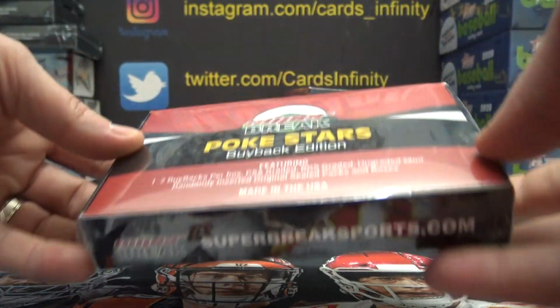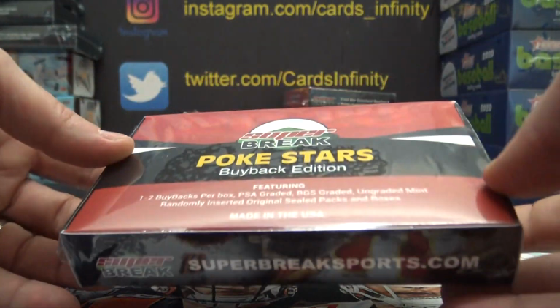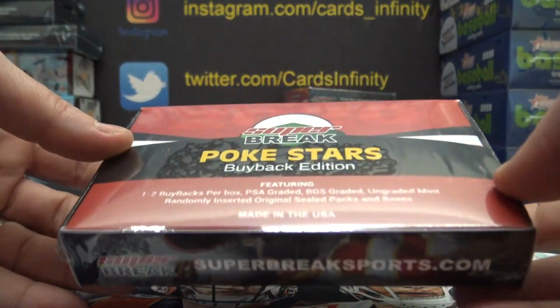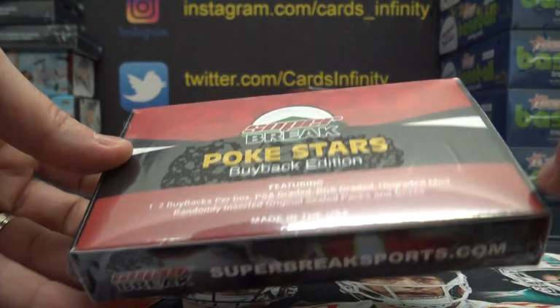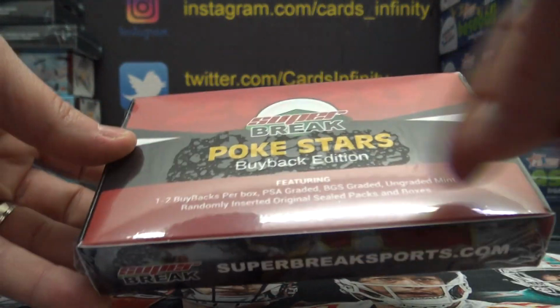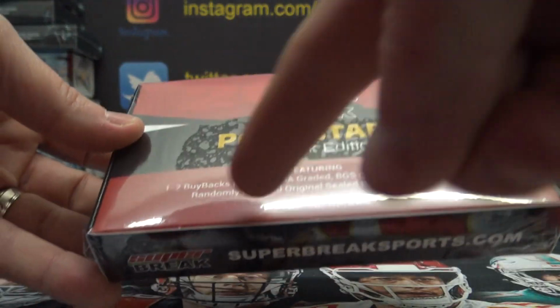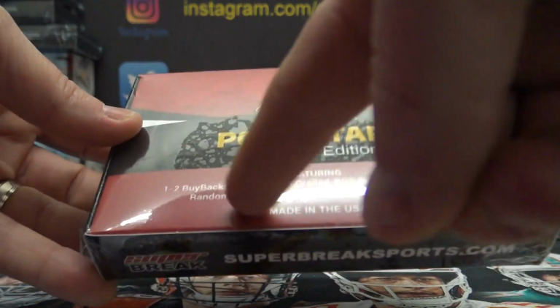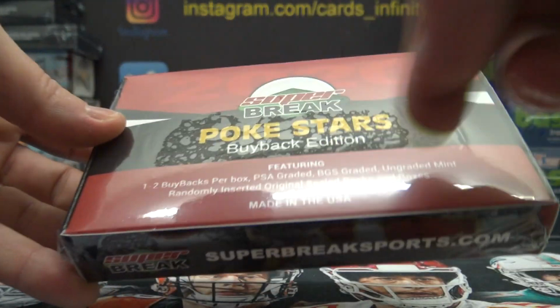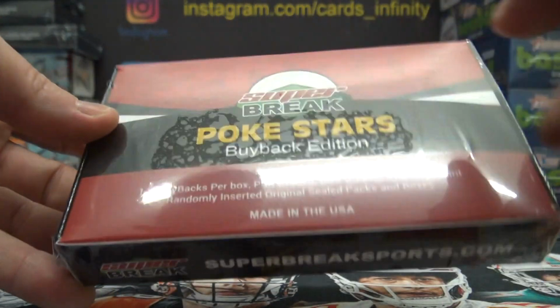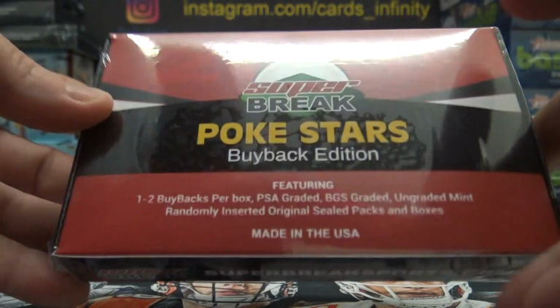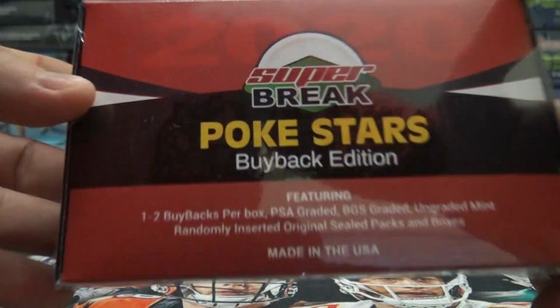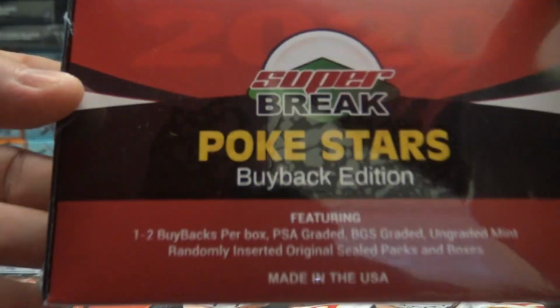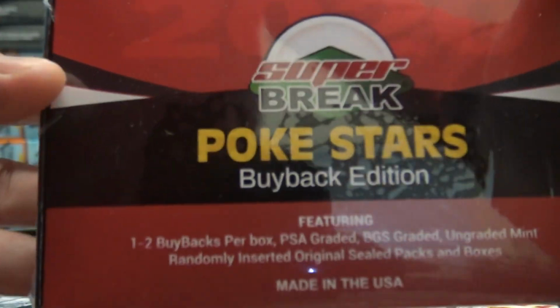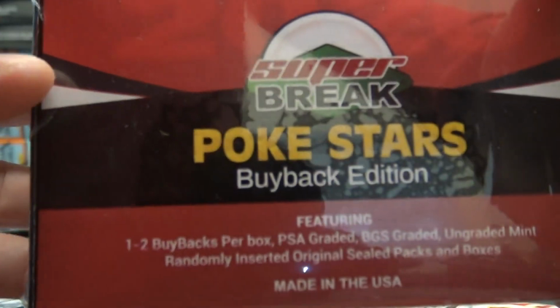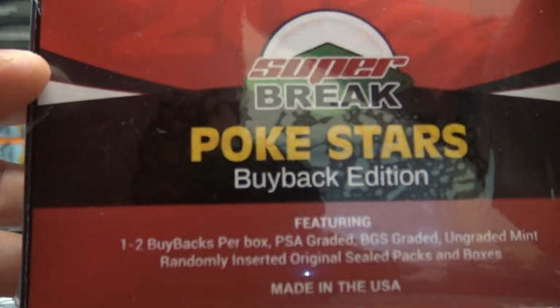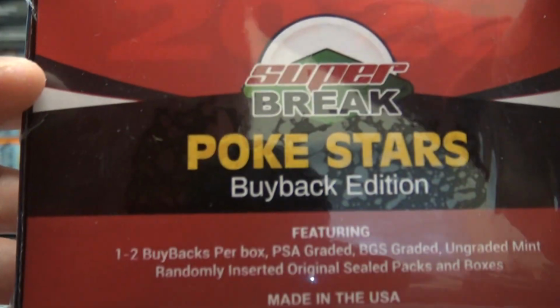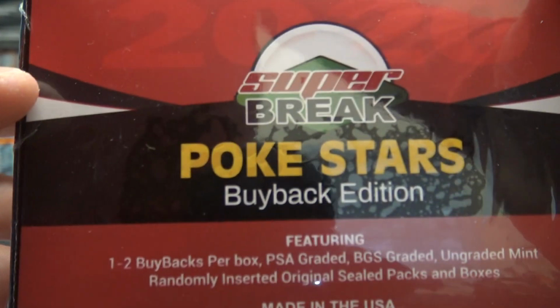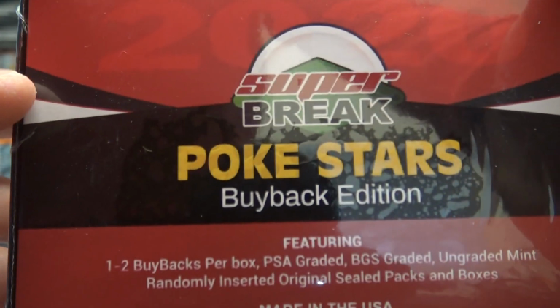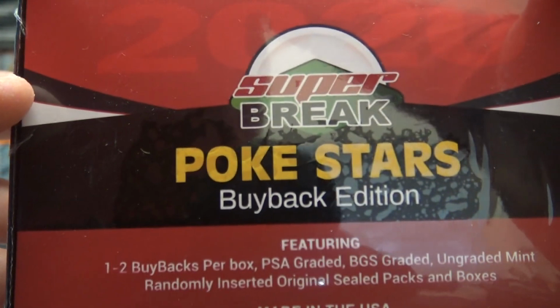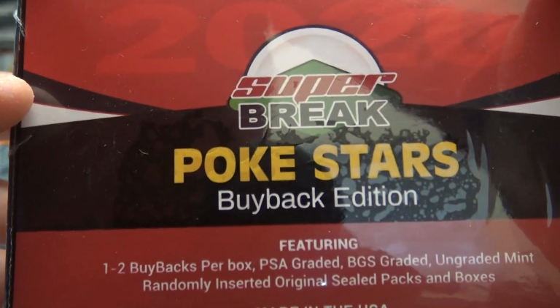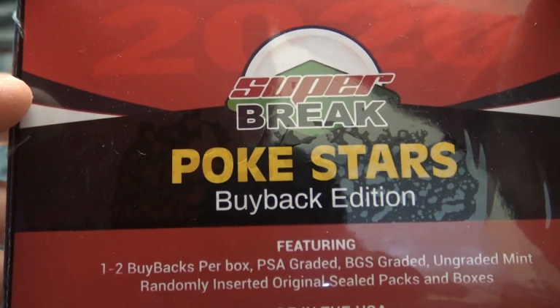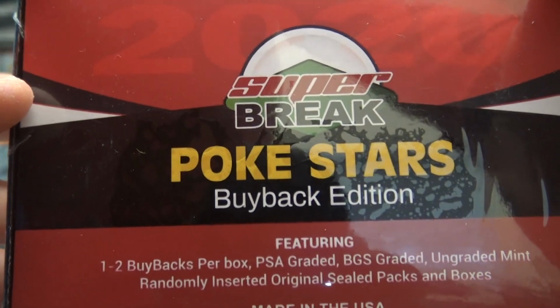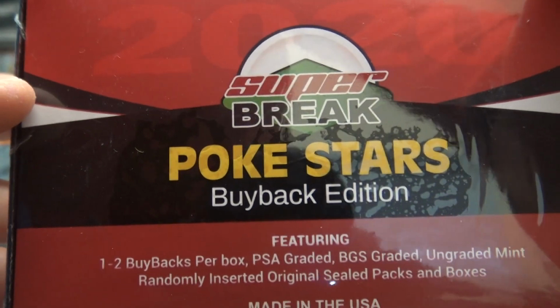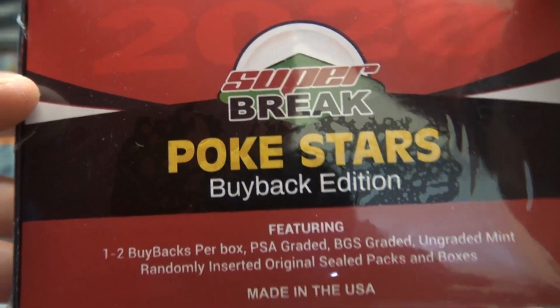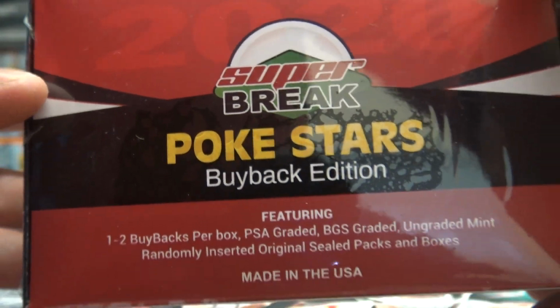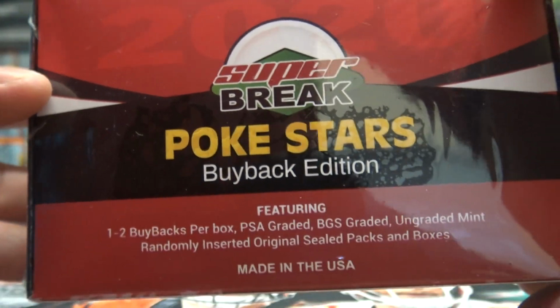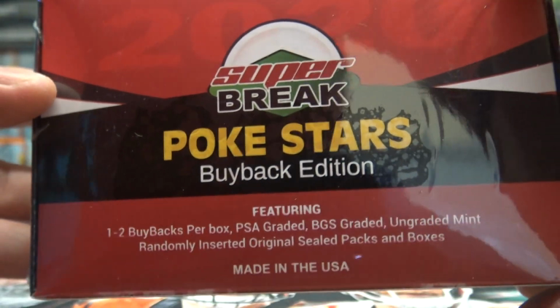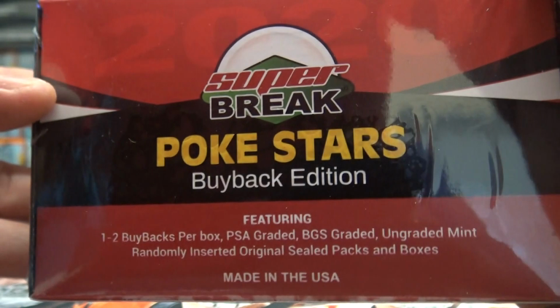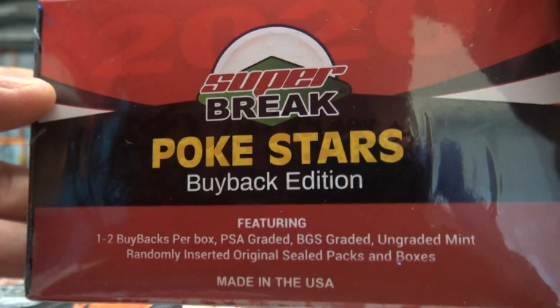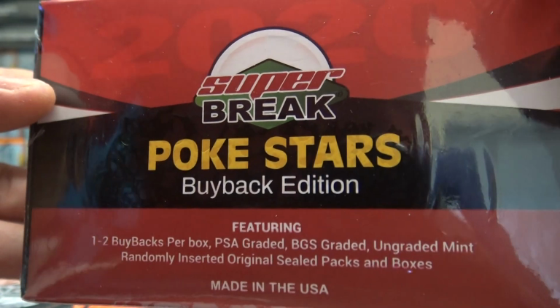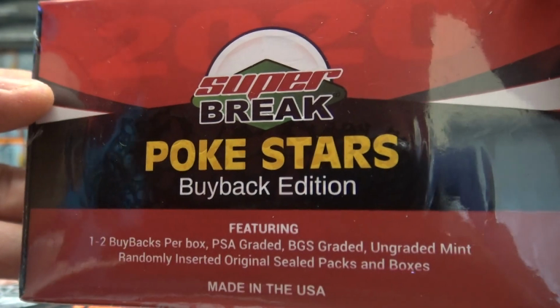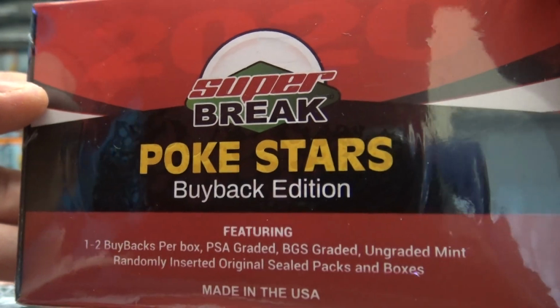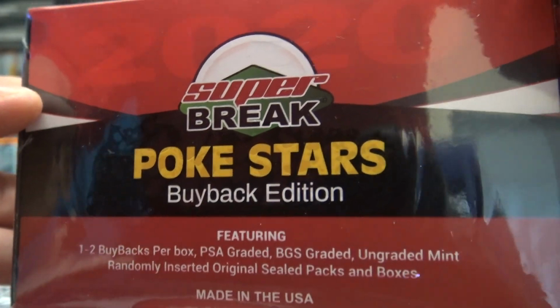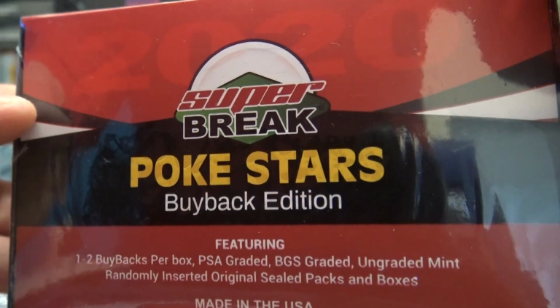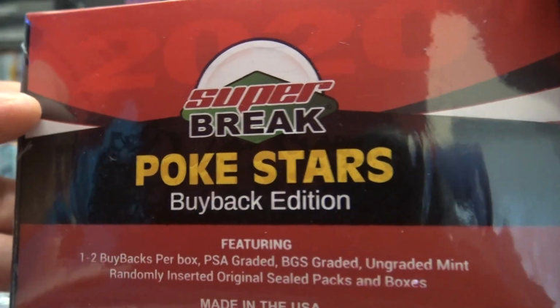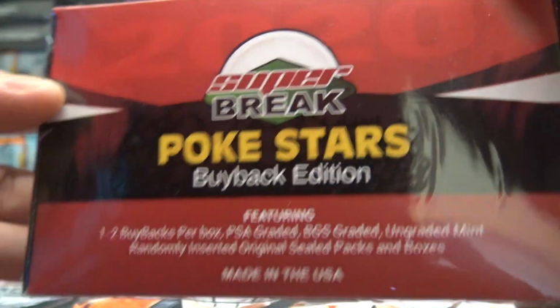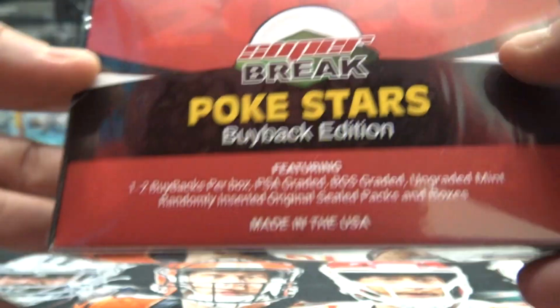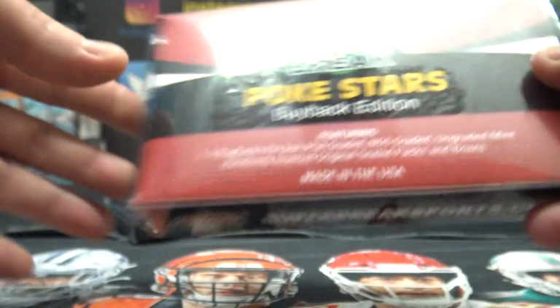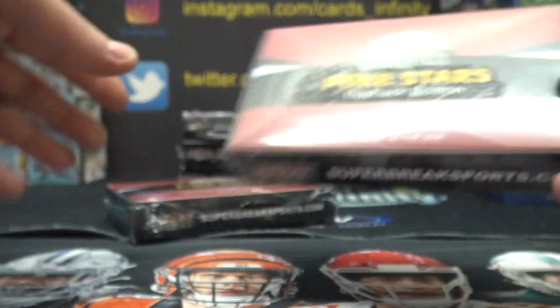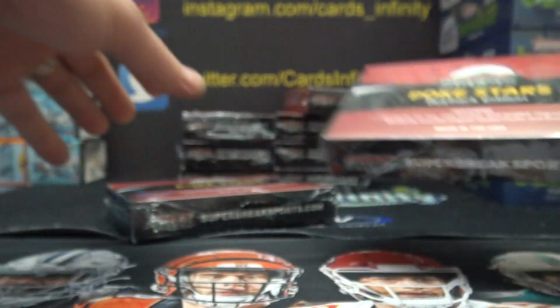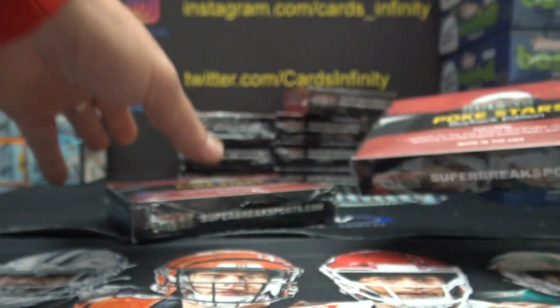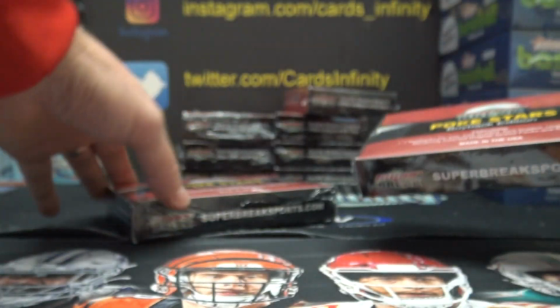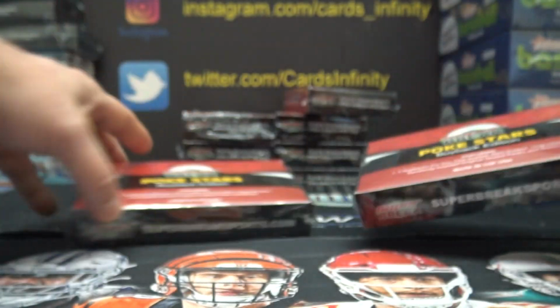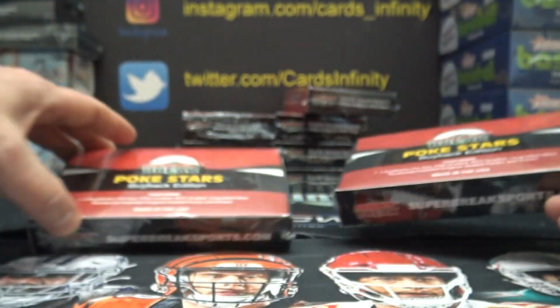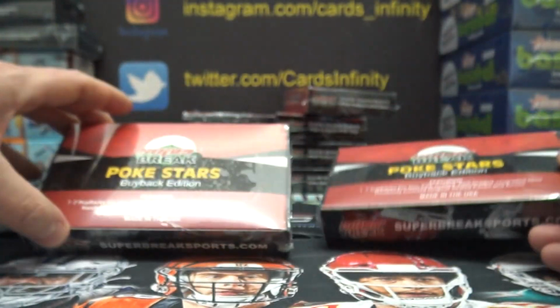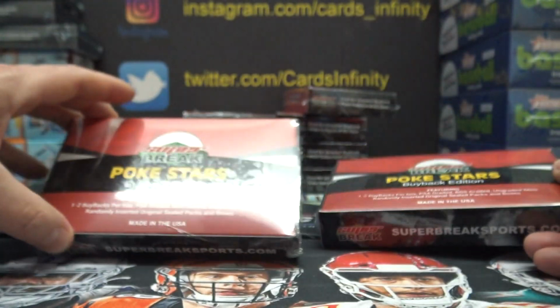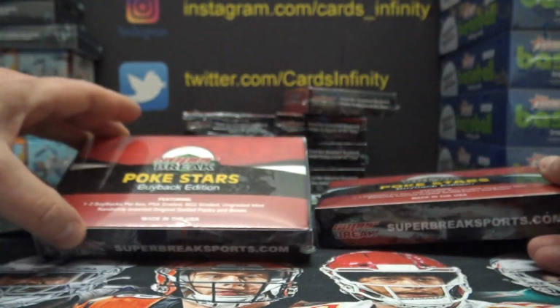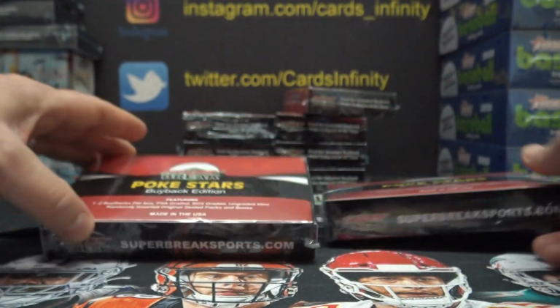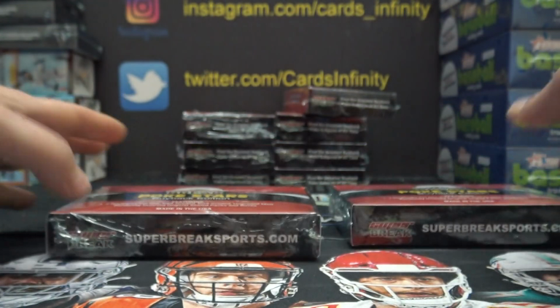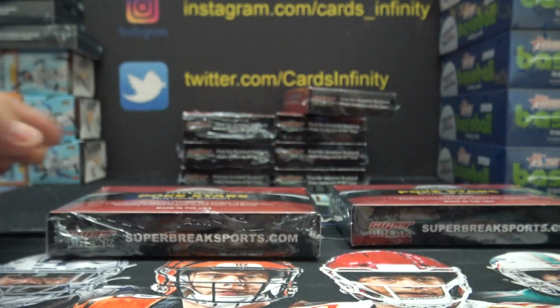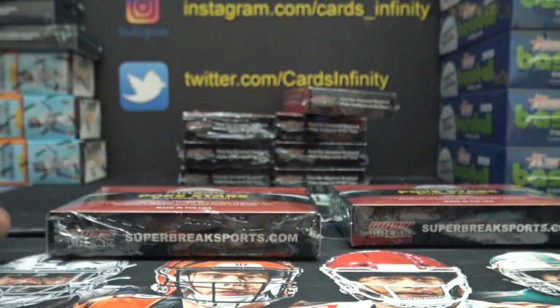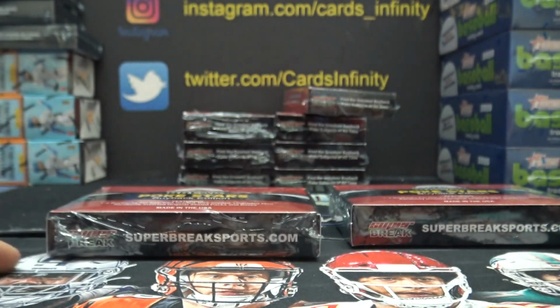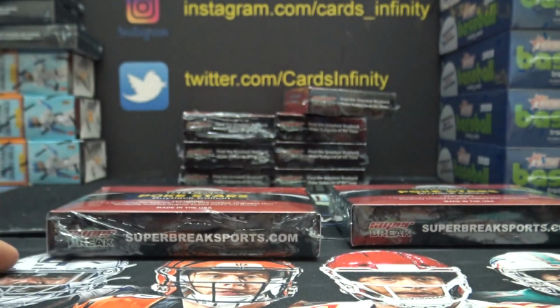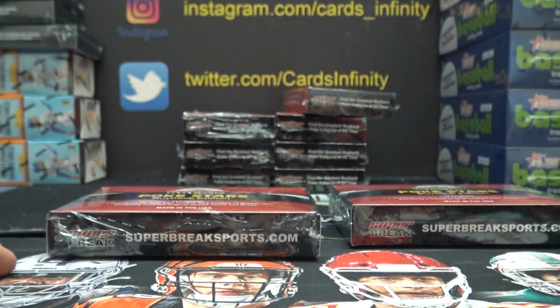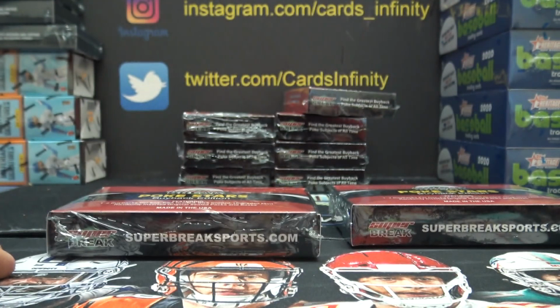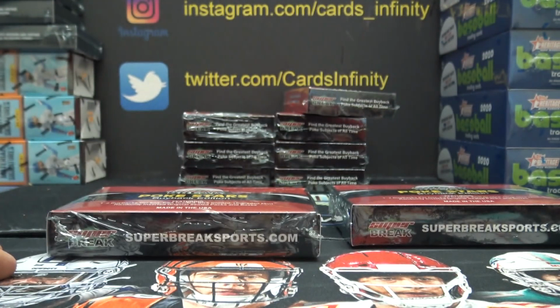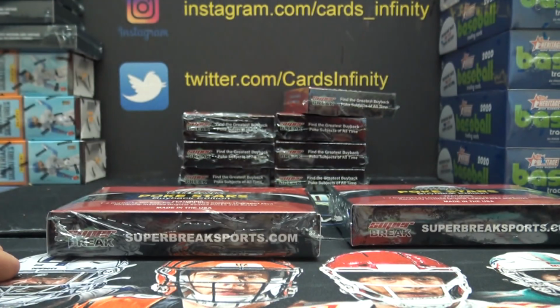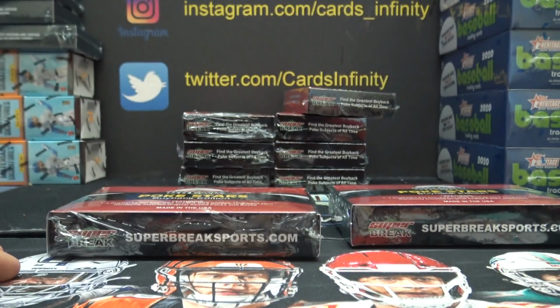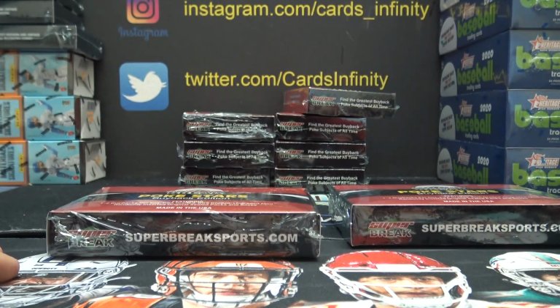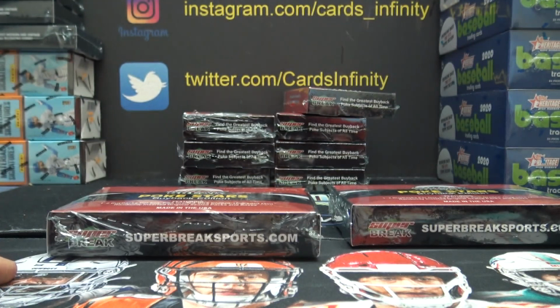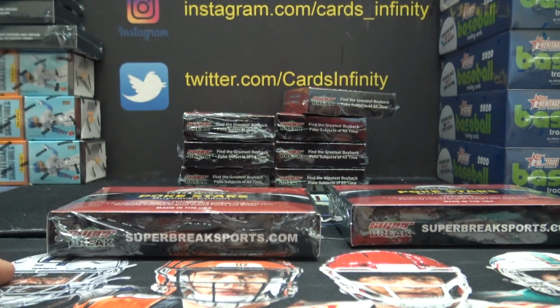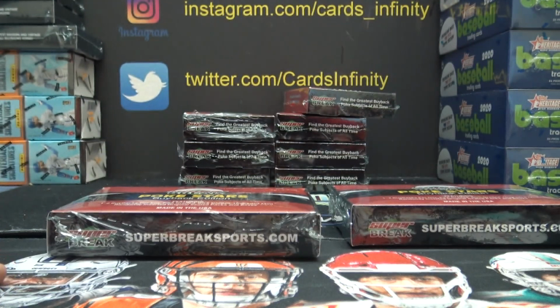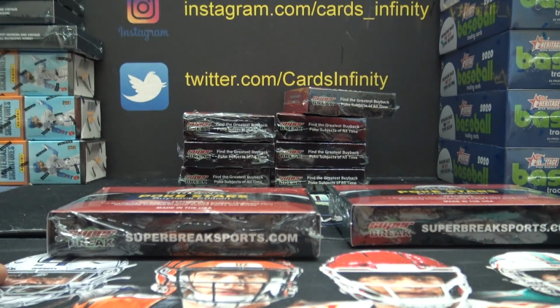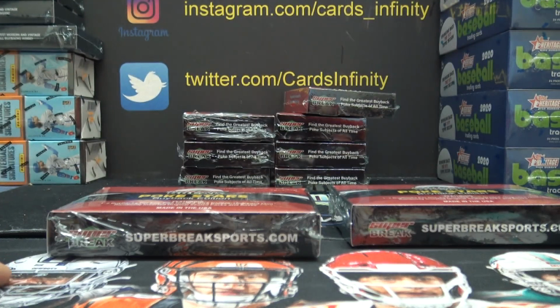Oh yeah, randomly inserted original sealed packs. And boxes — must be a redemption for boxes.